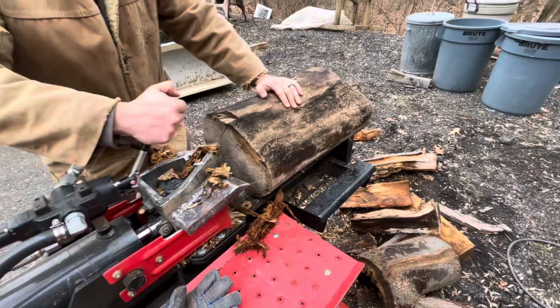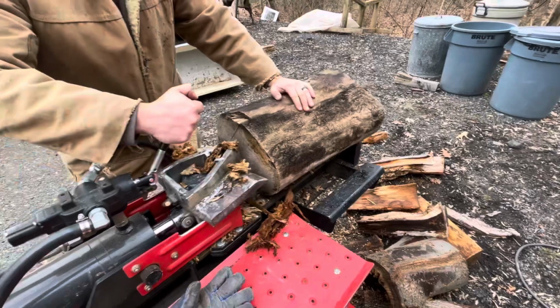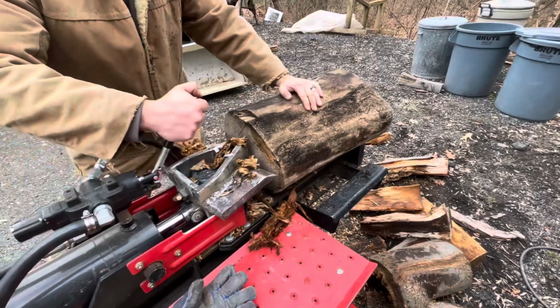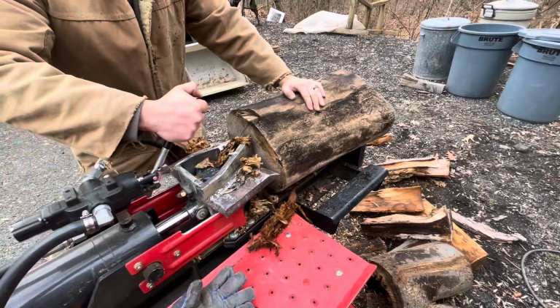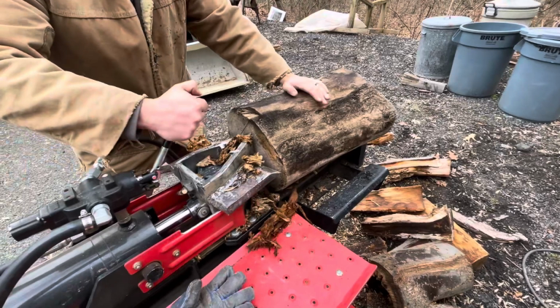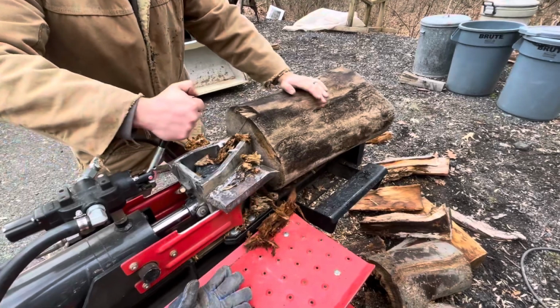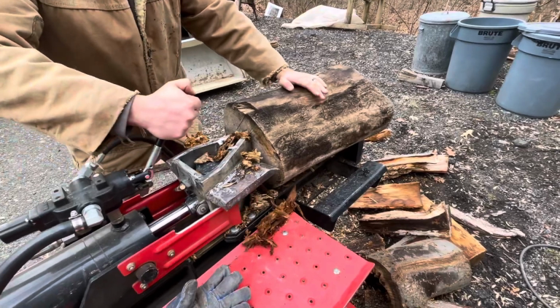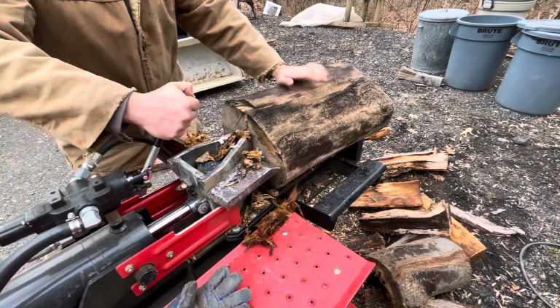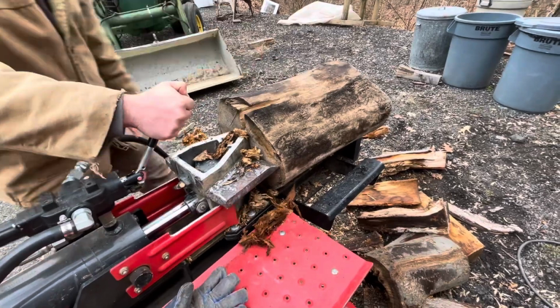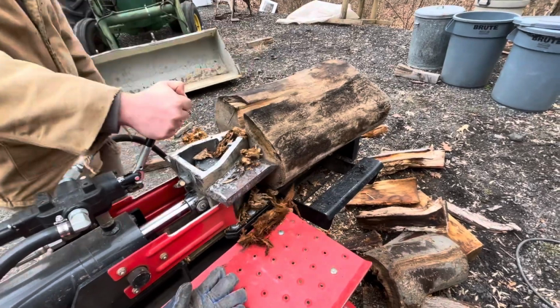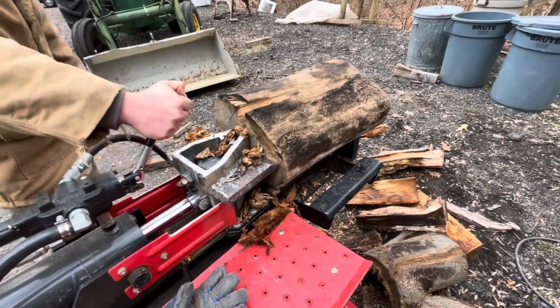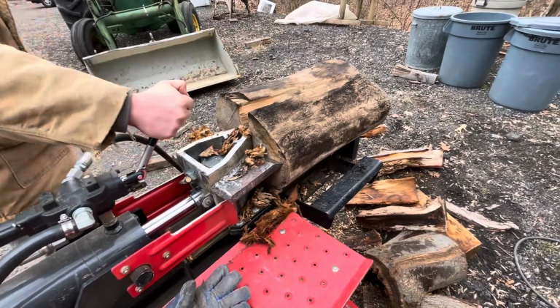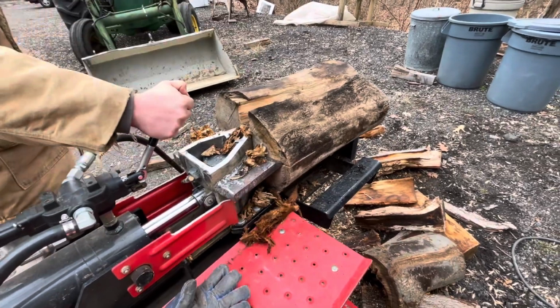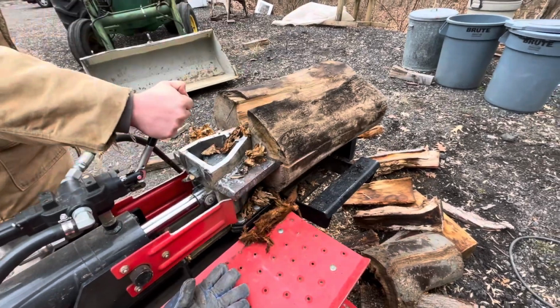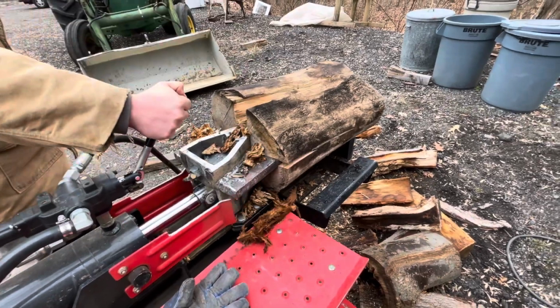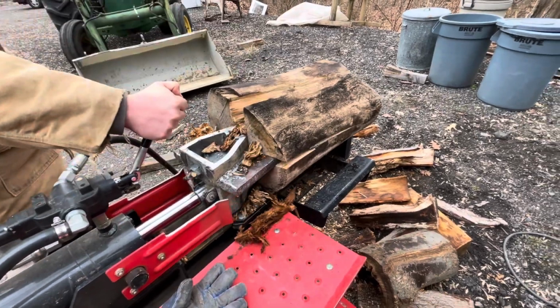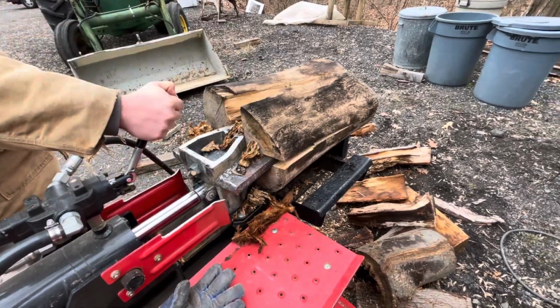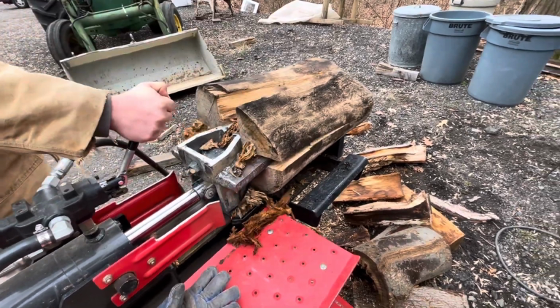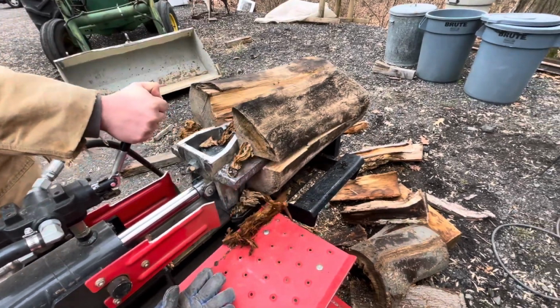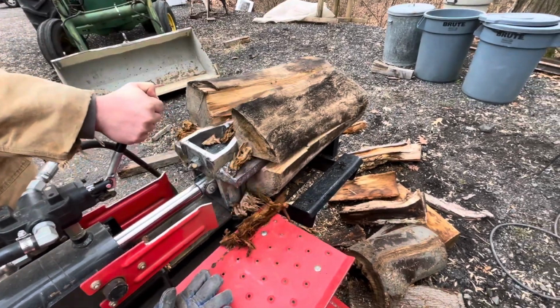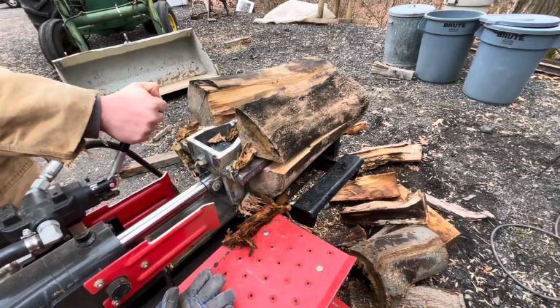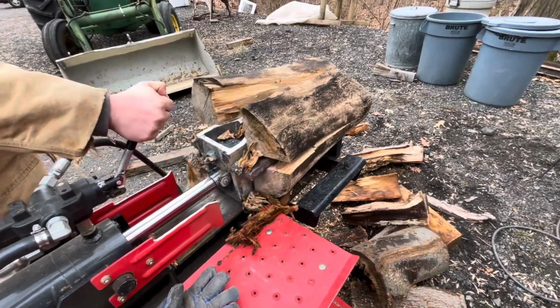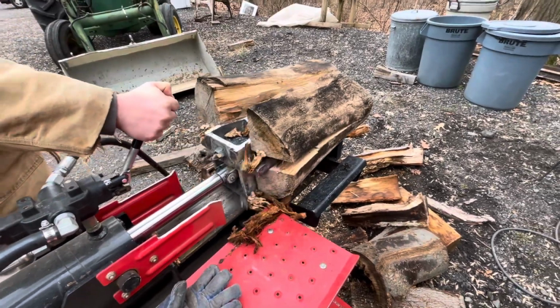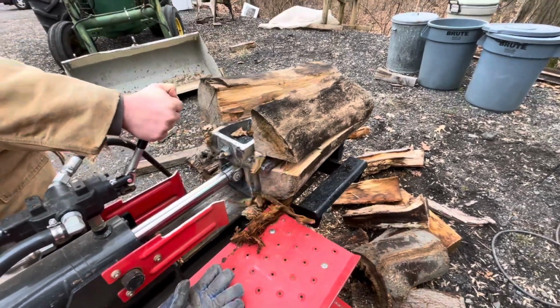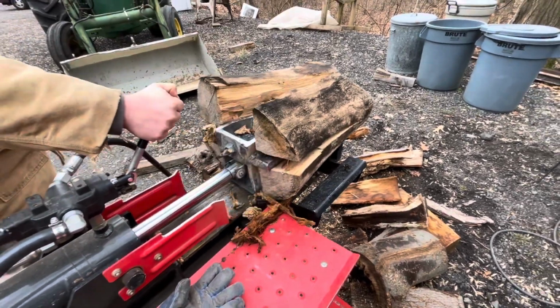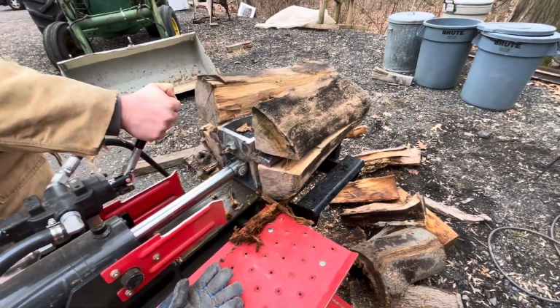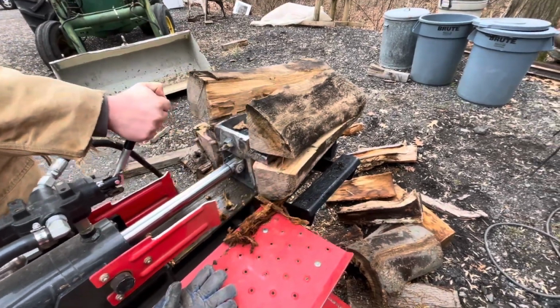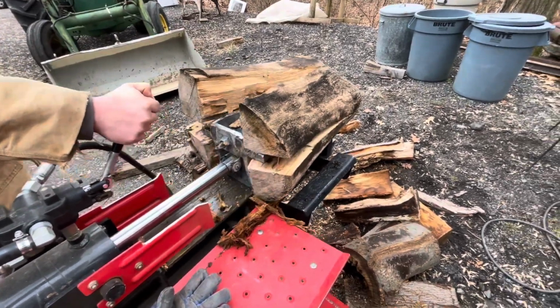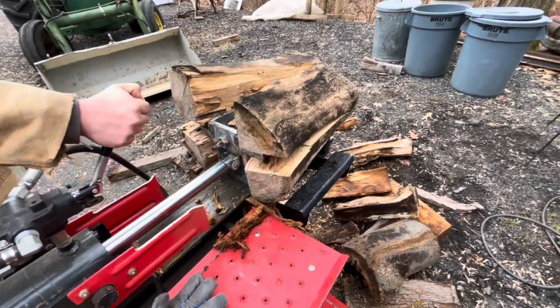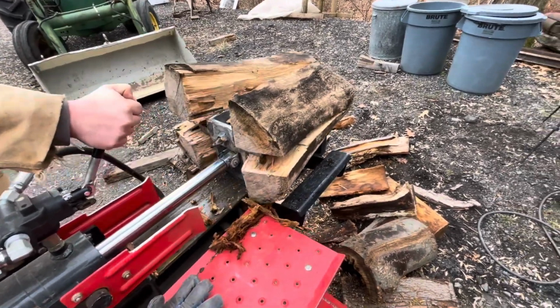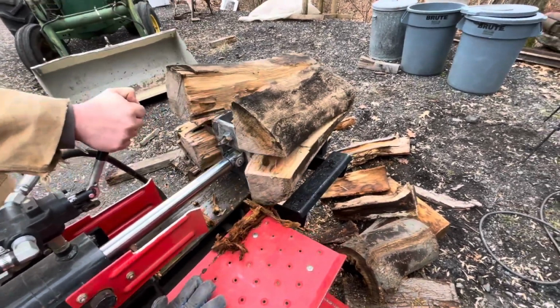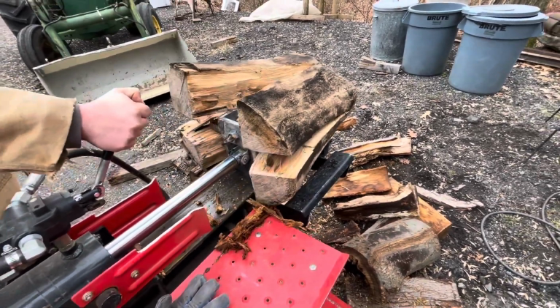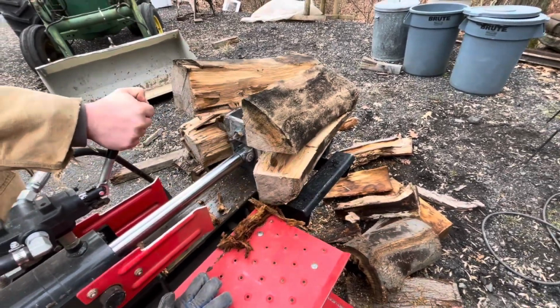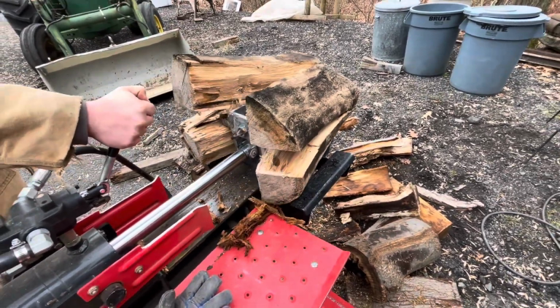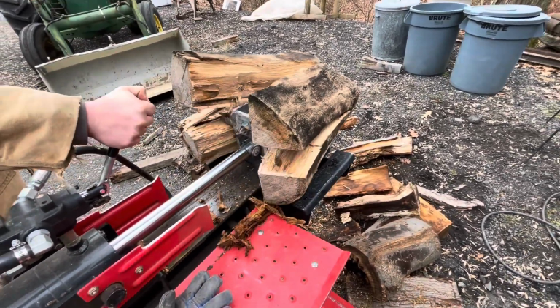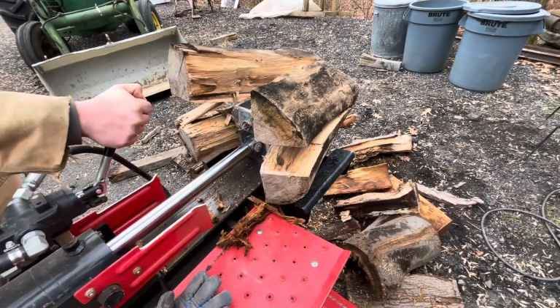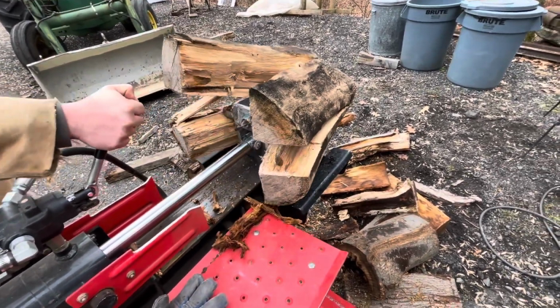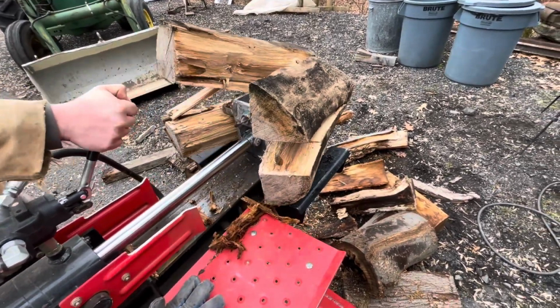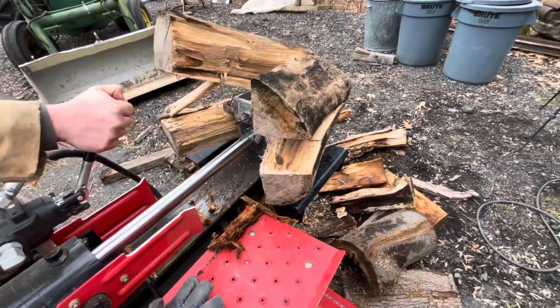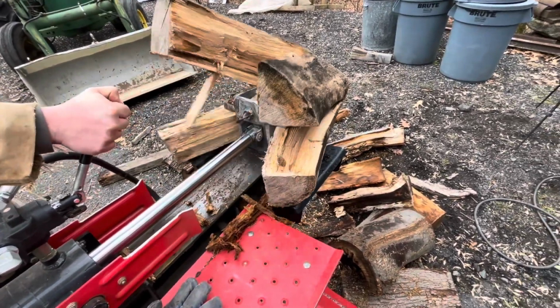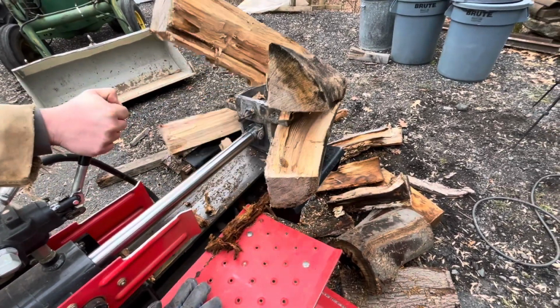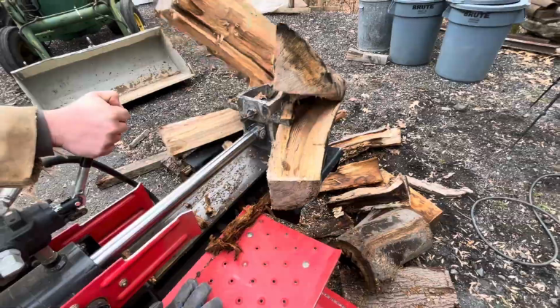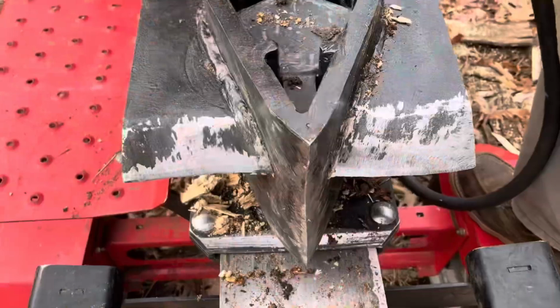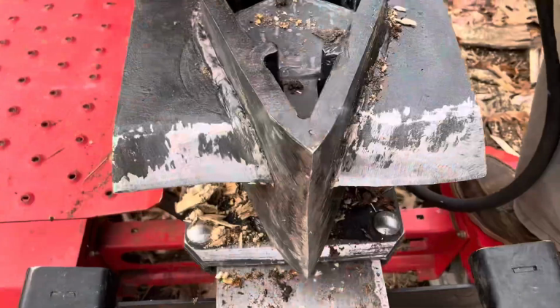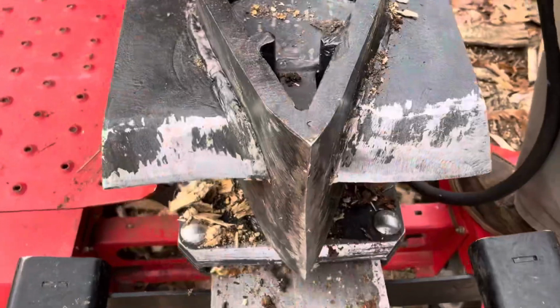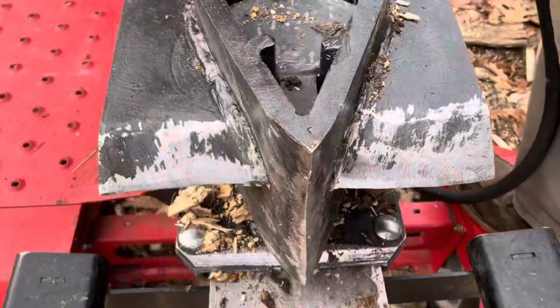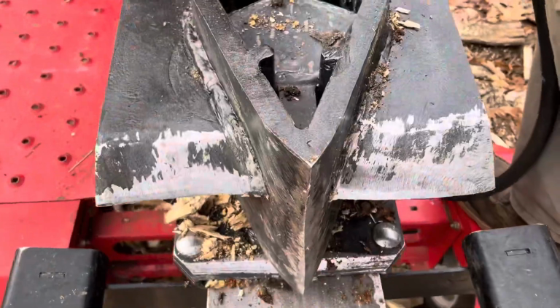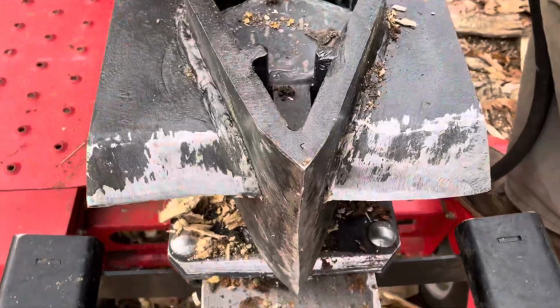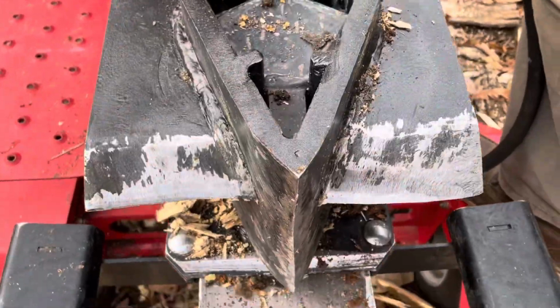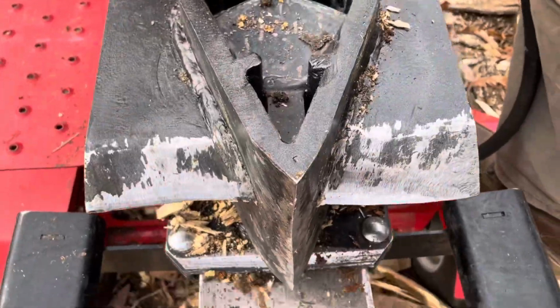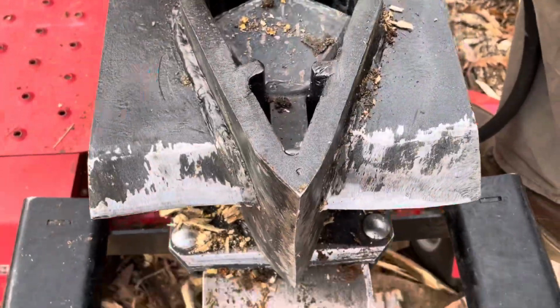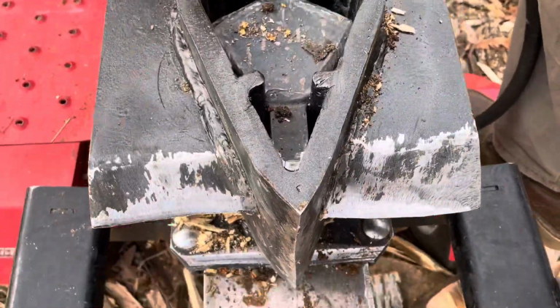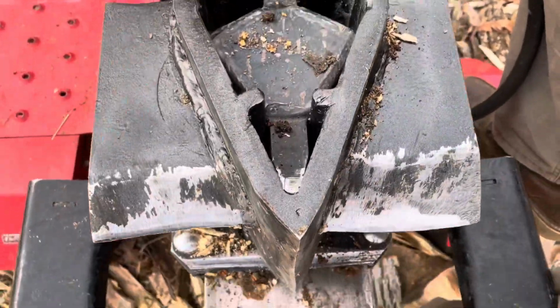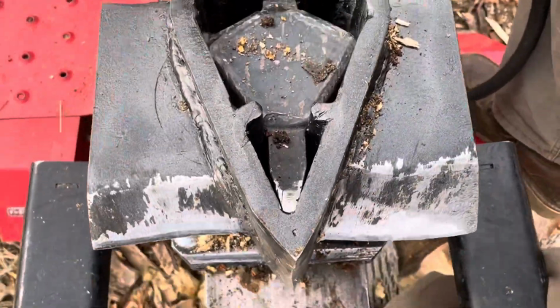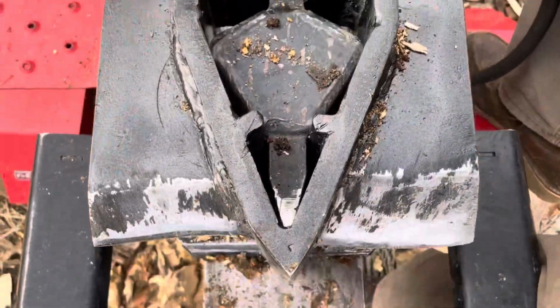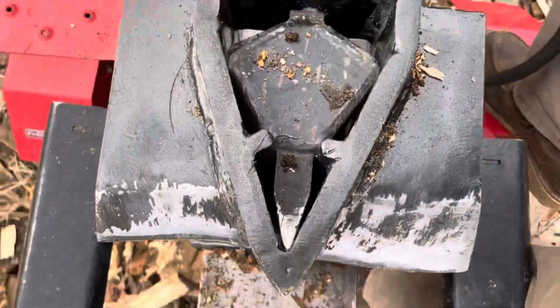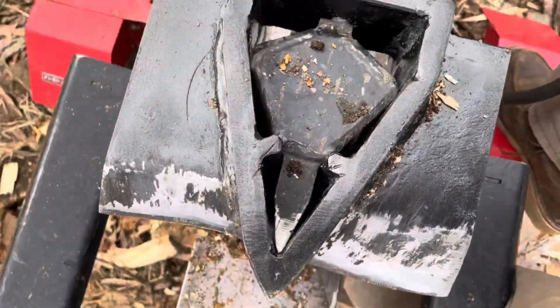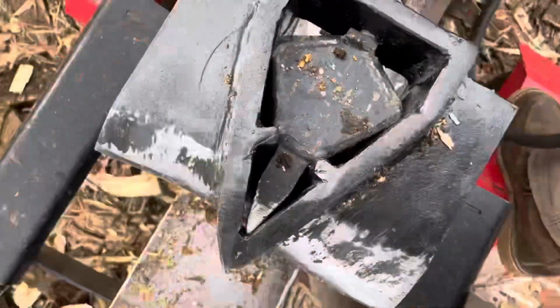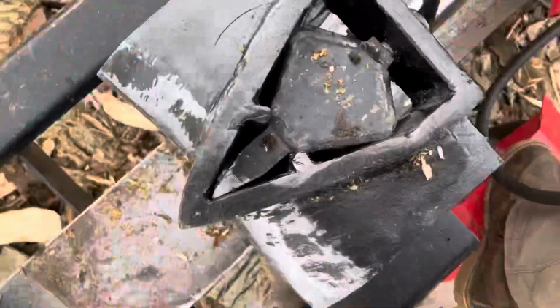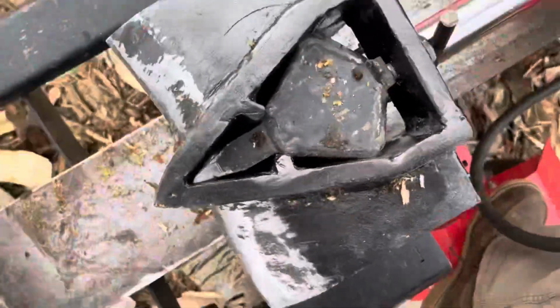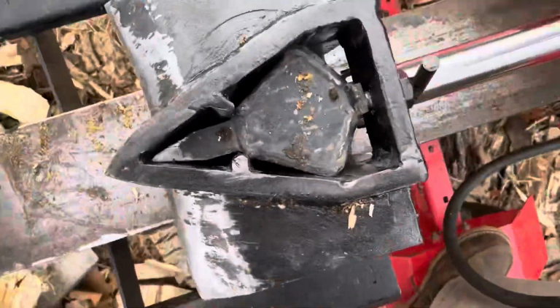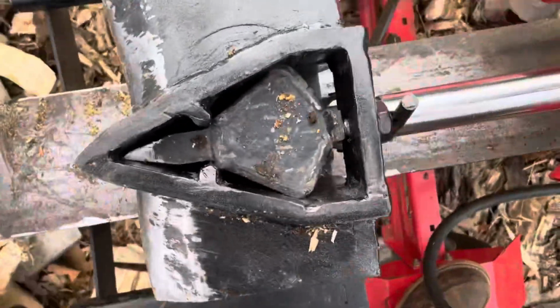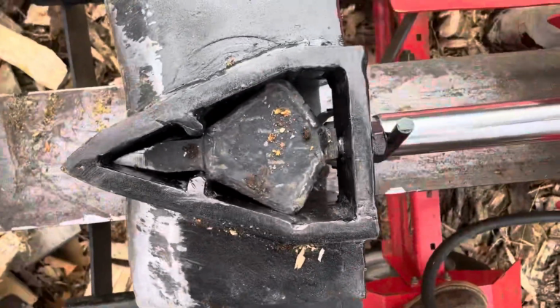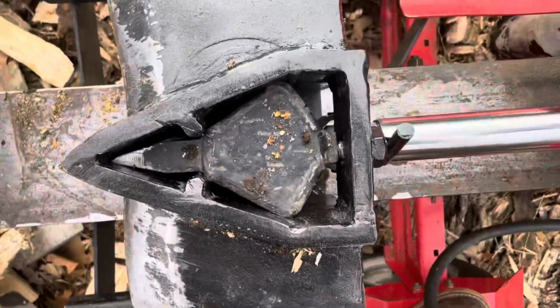I believe this four-way splitting wedge is one of the best modifications you can make to any hydraulic homeowner log splitter, and I'm going to show you how to make it yourself.